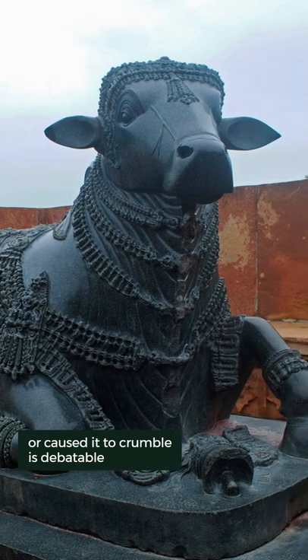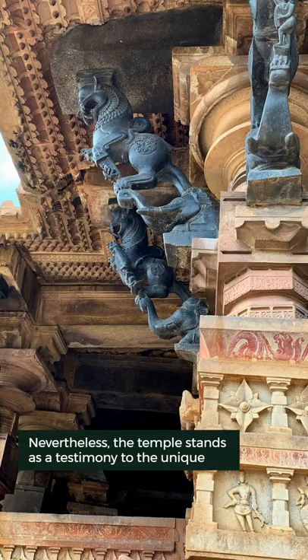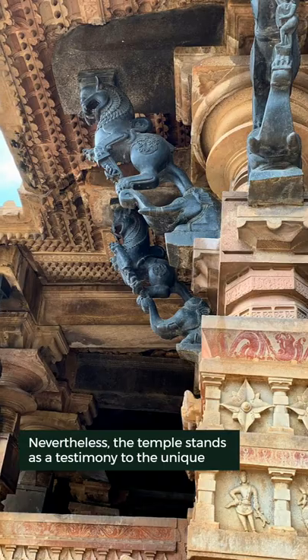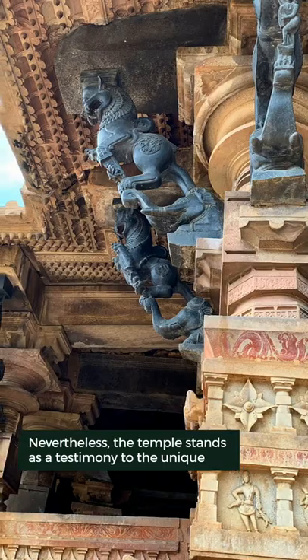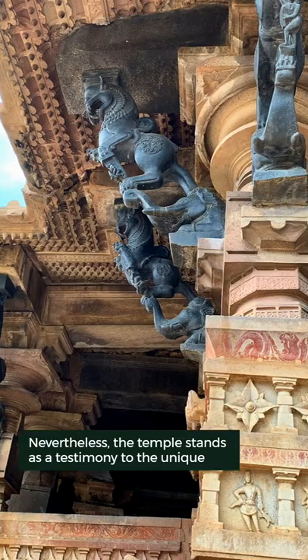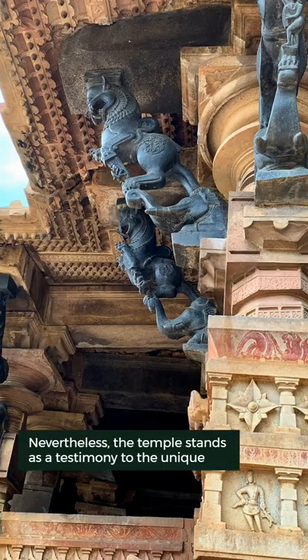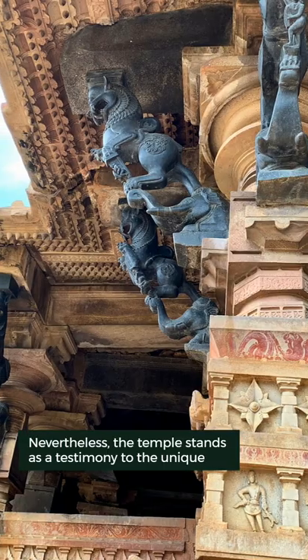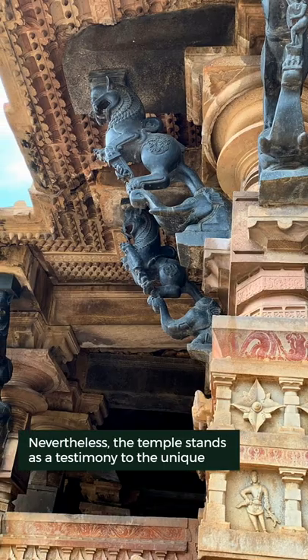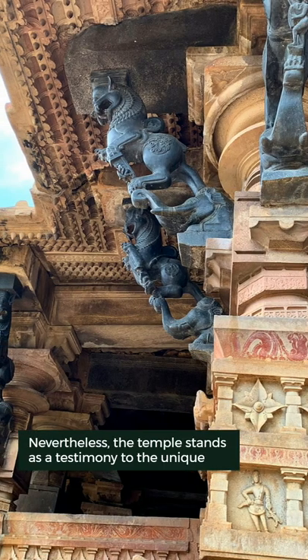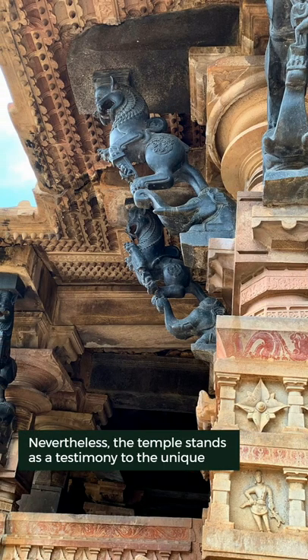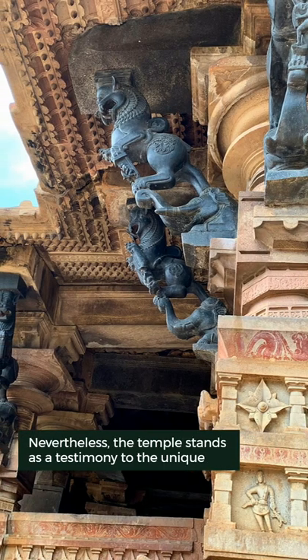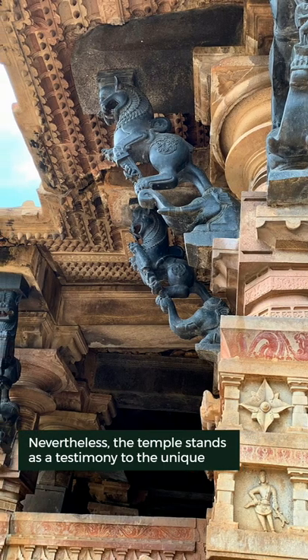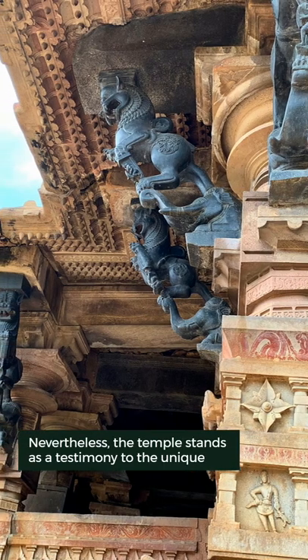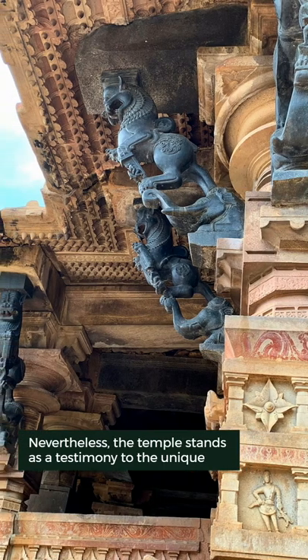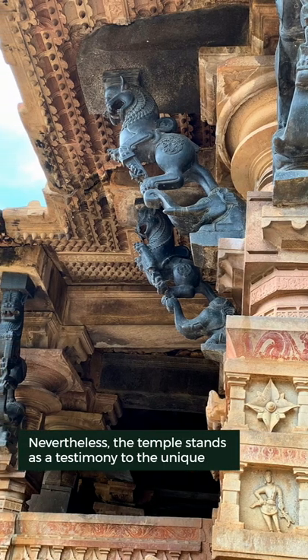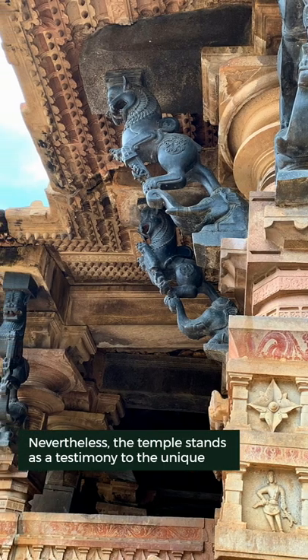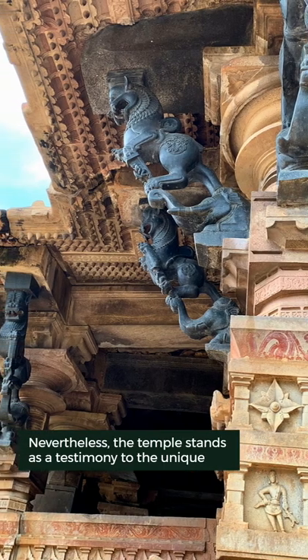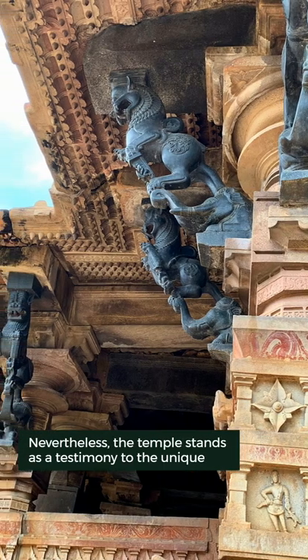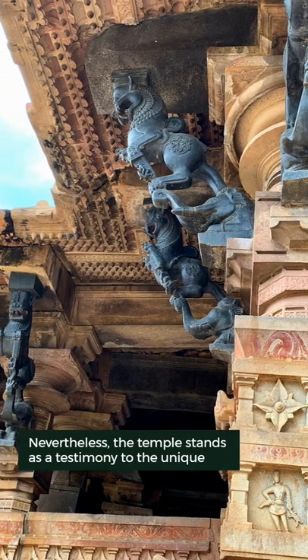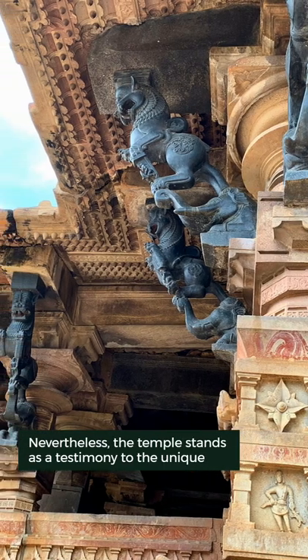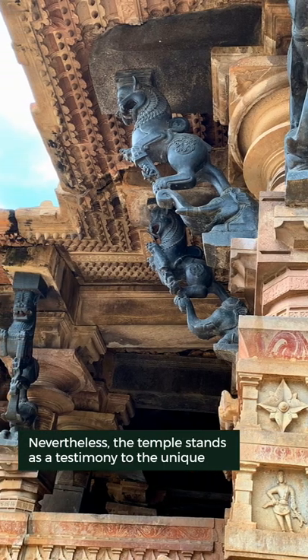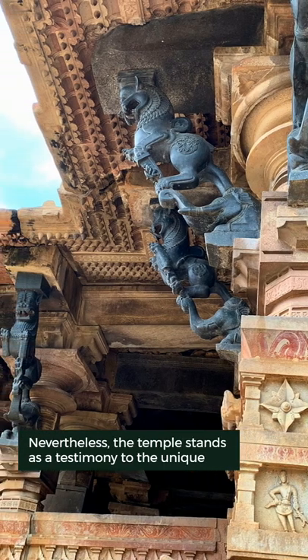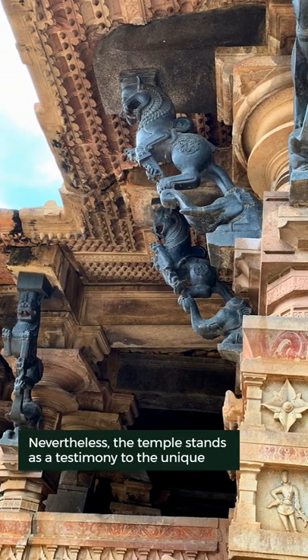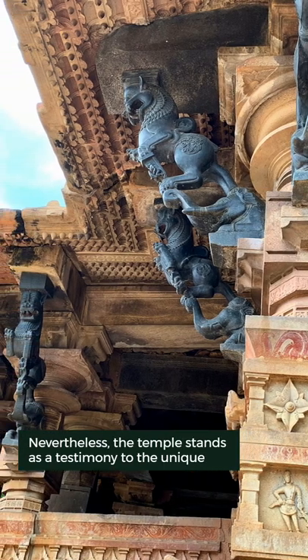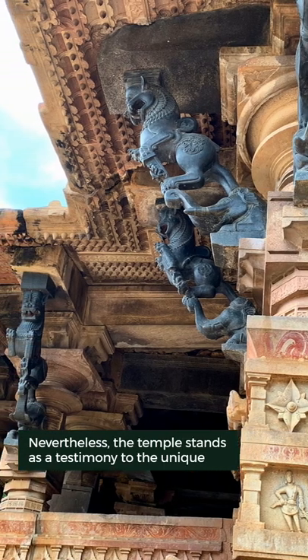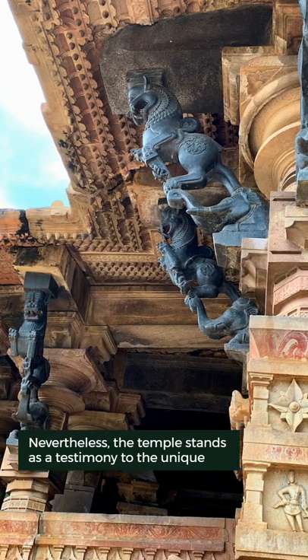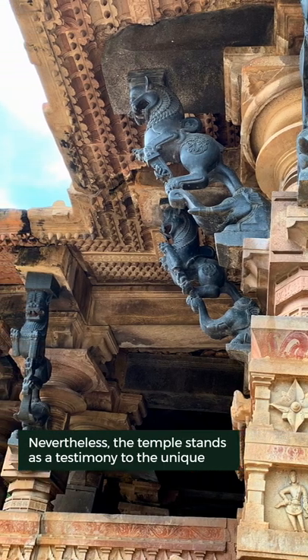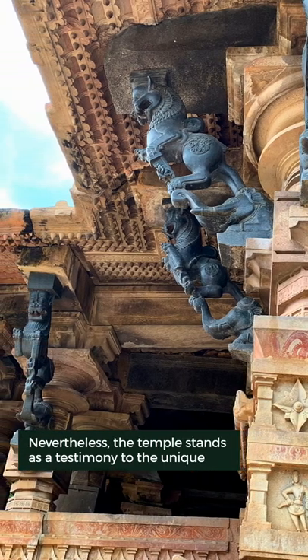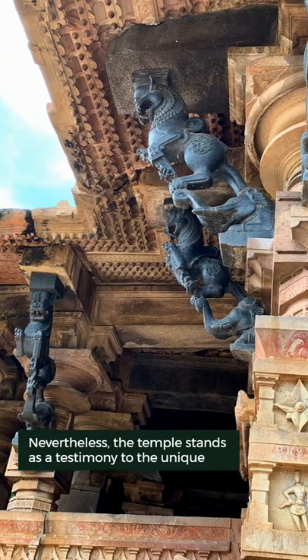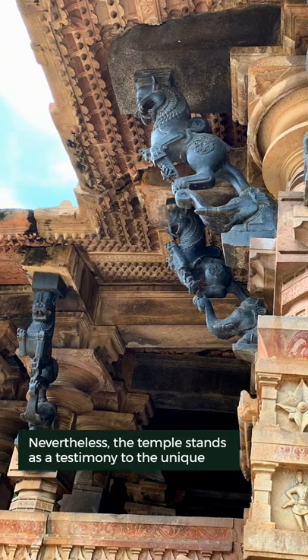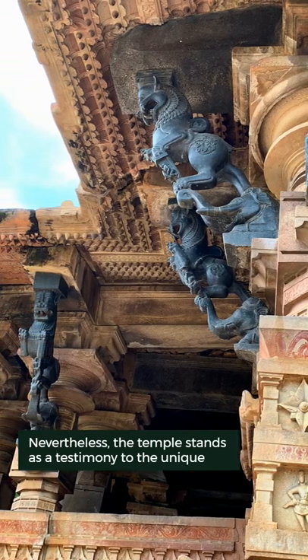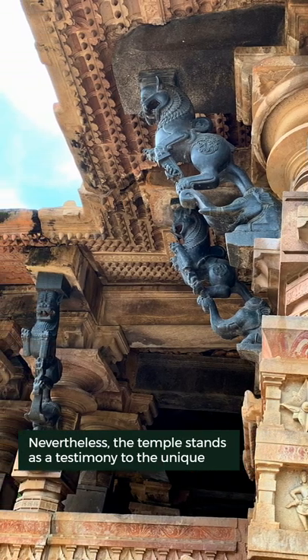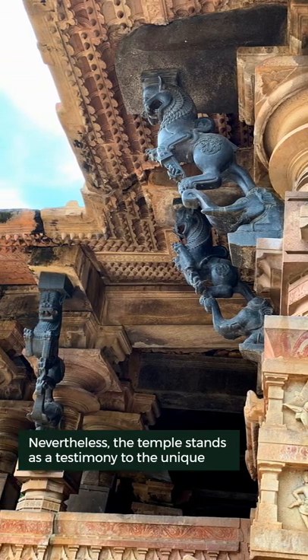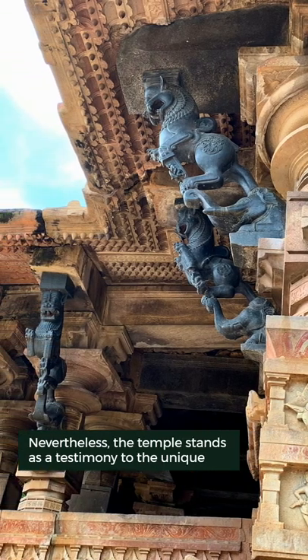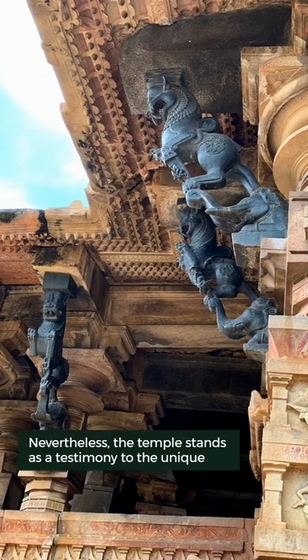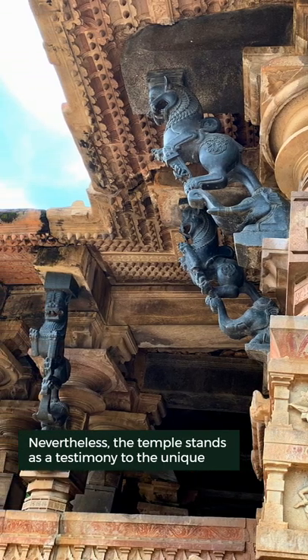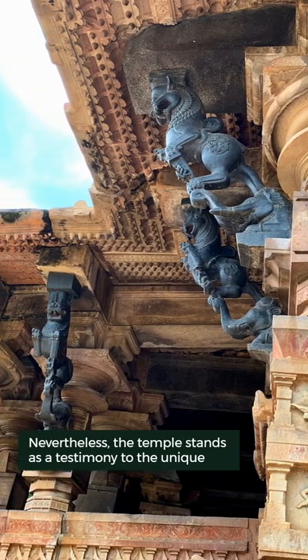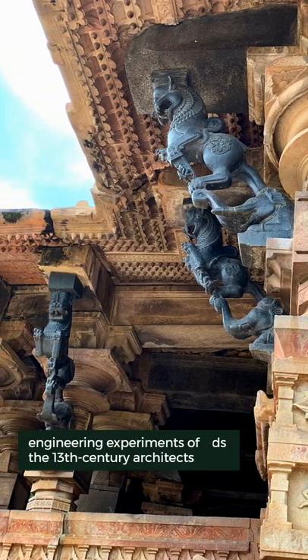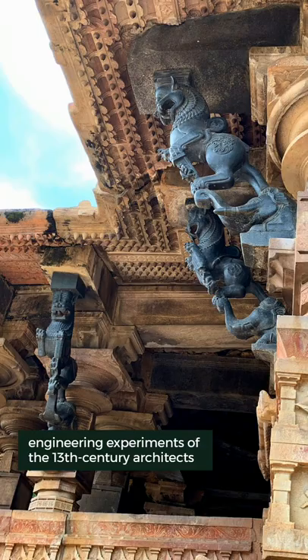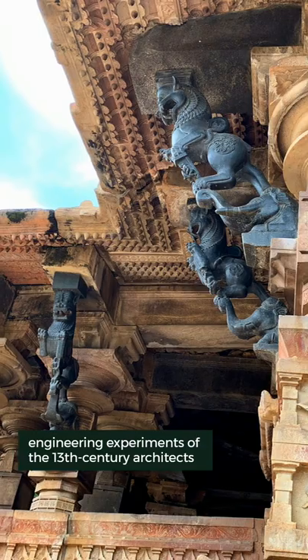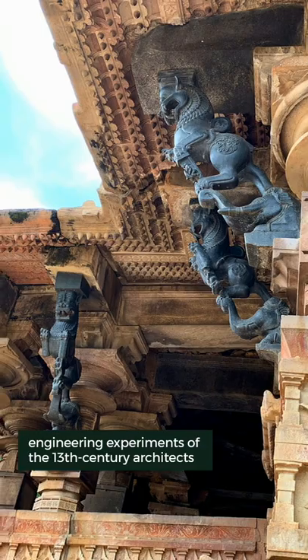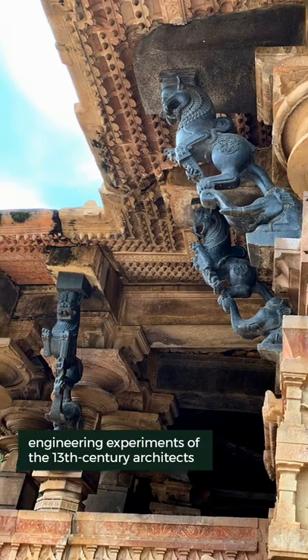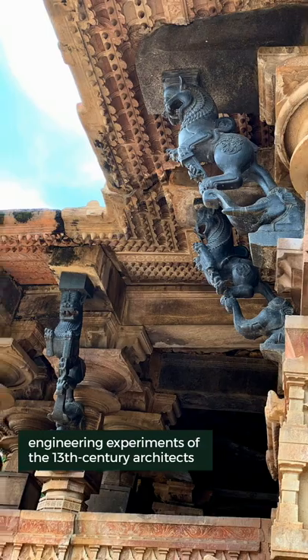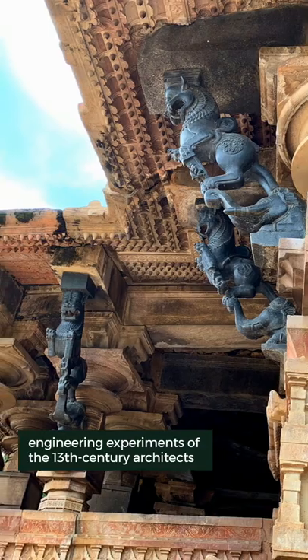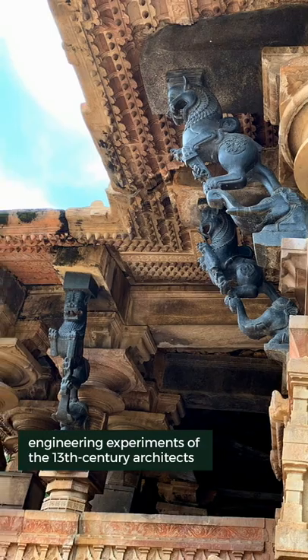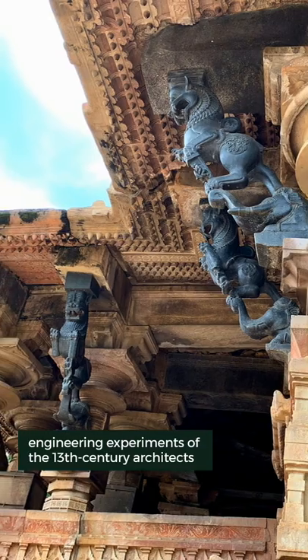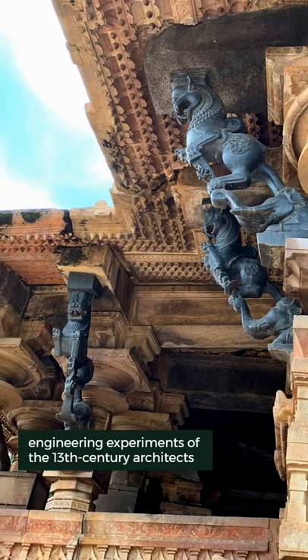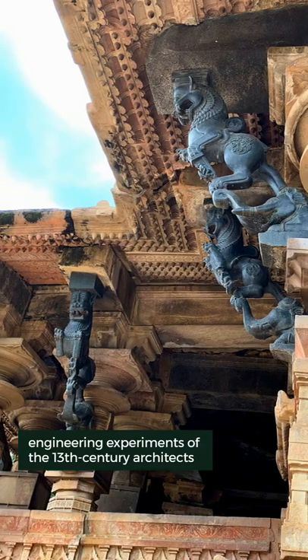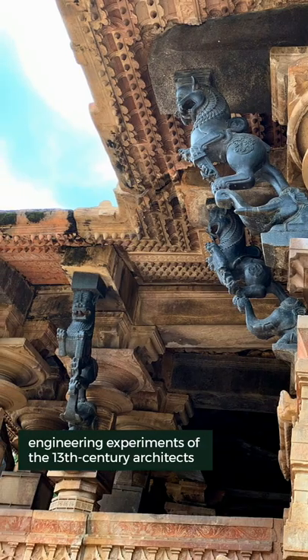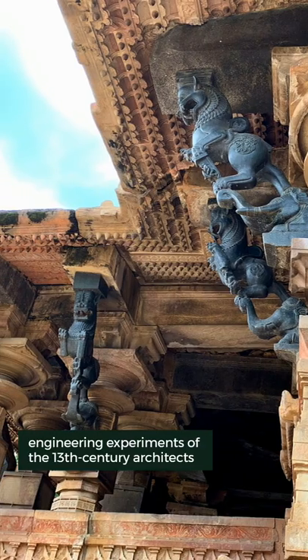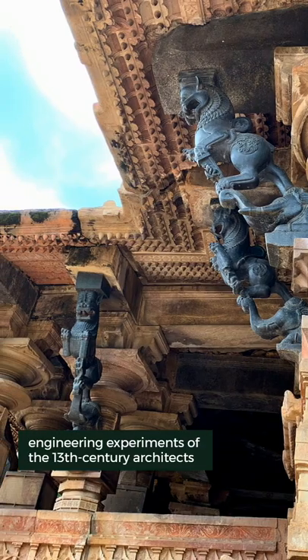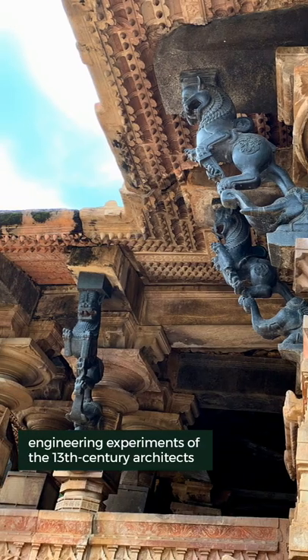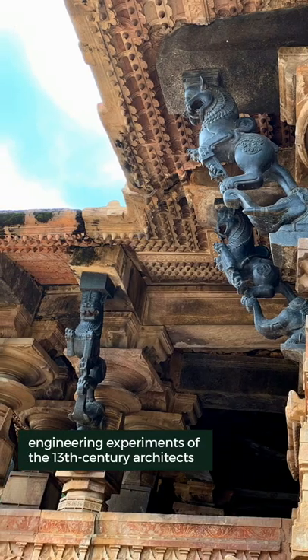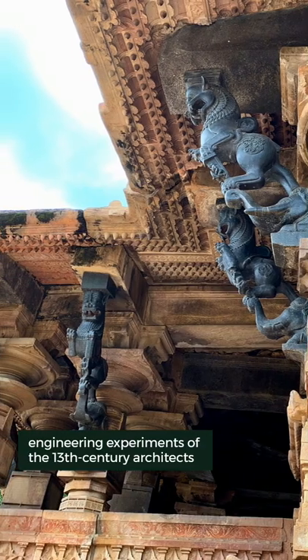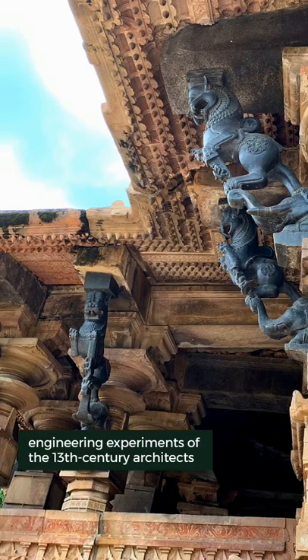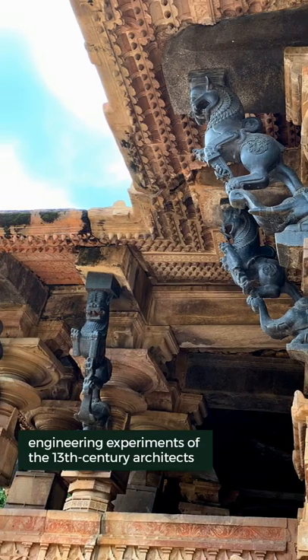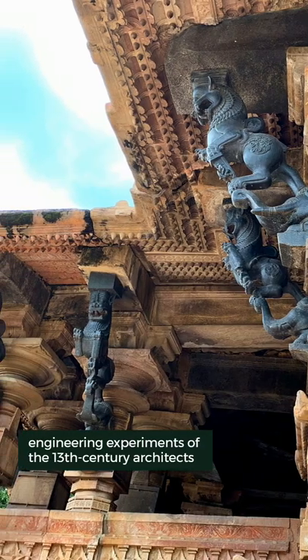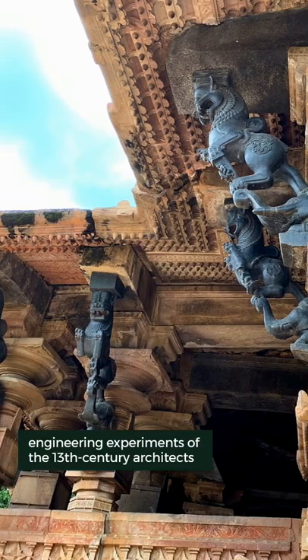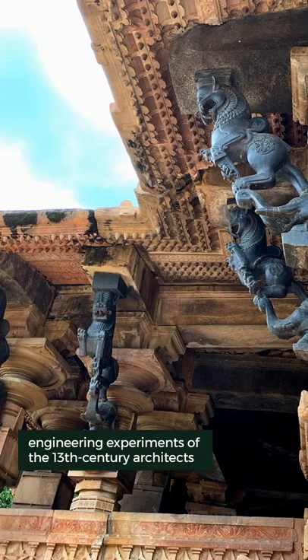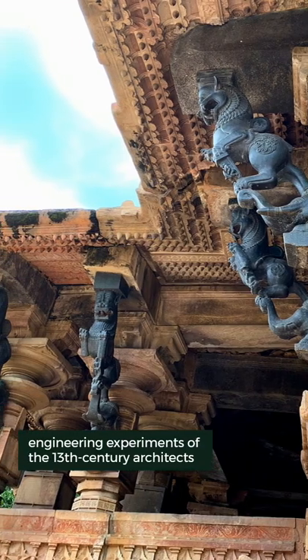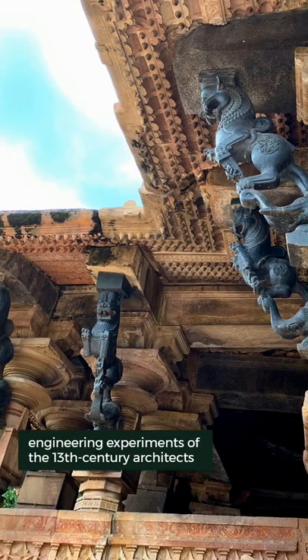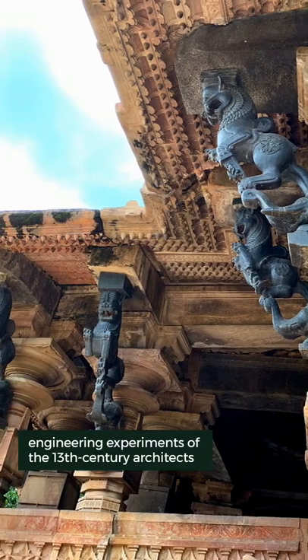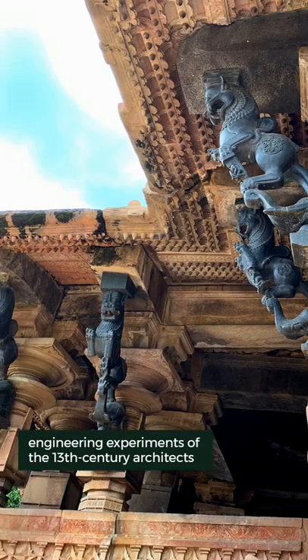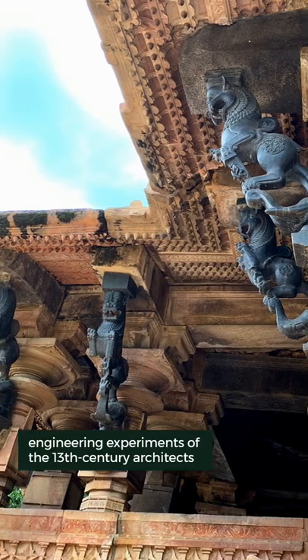Nevertheless, the temple stands as a testimony to the unique engineering experiments of the 13th century architects.